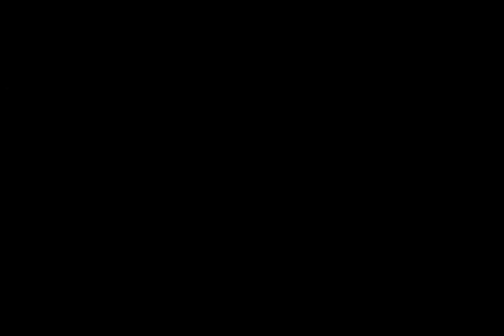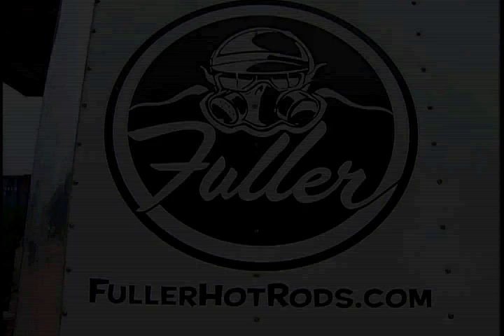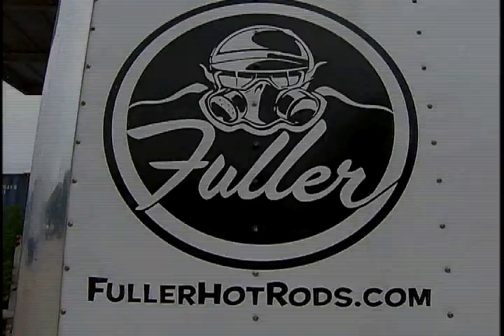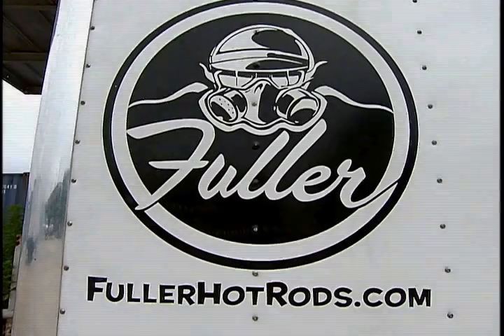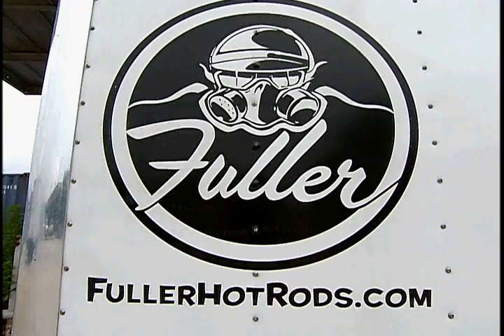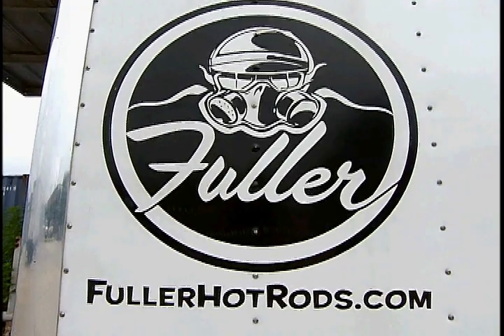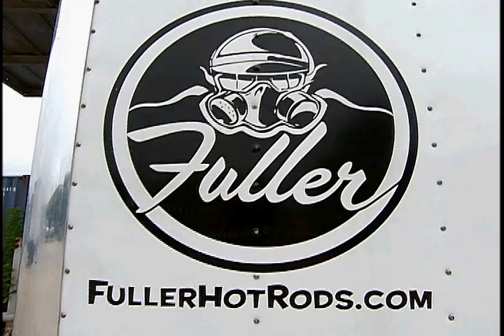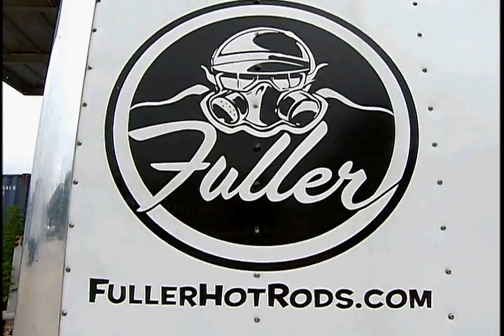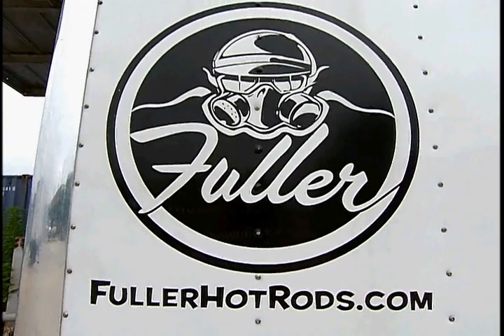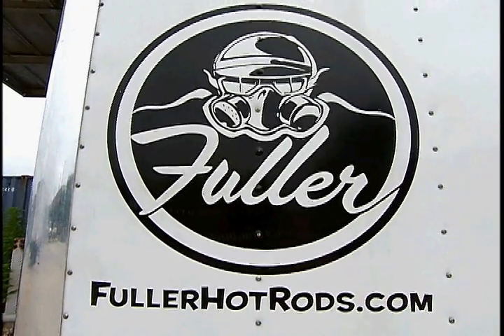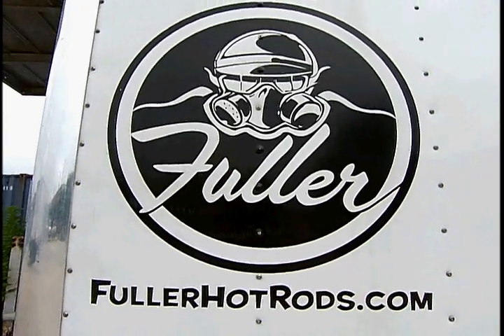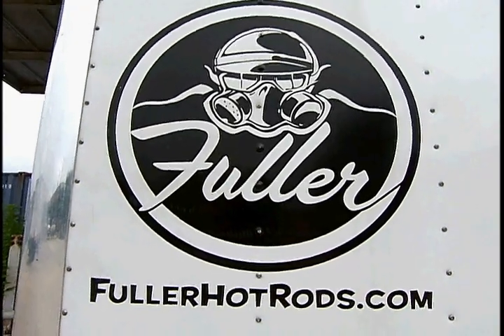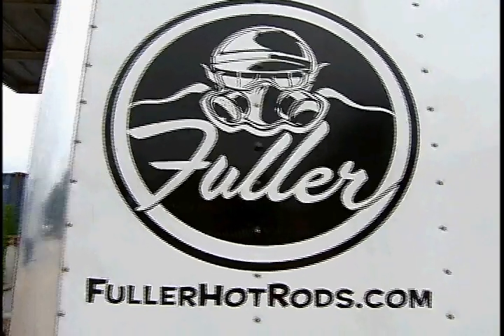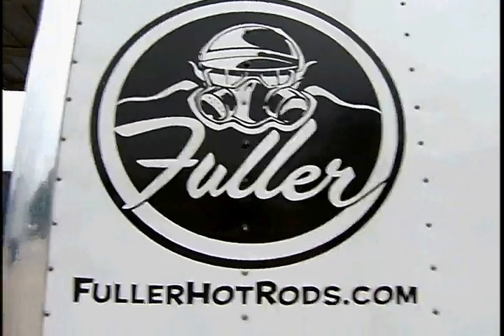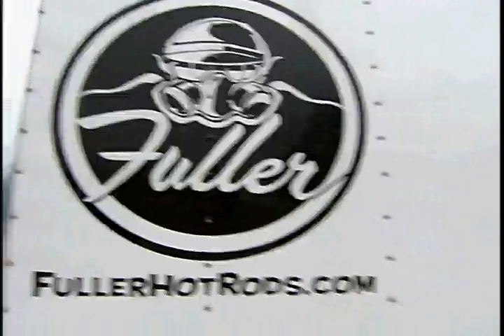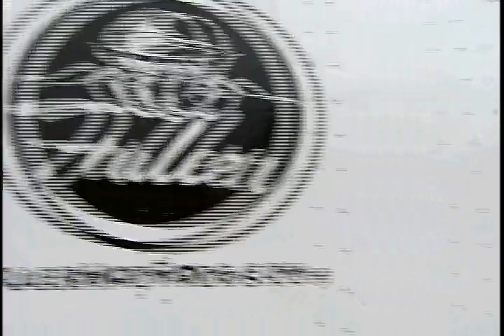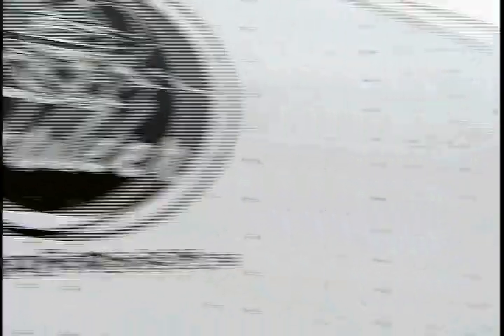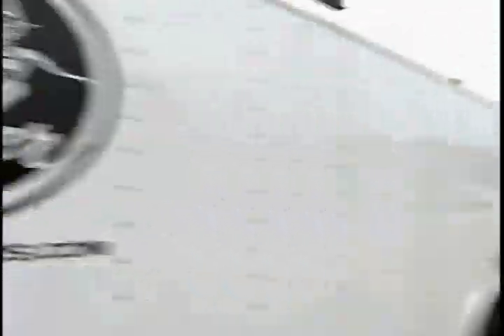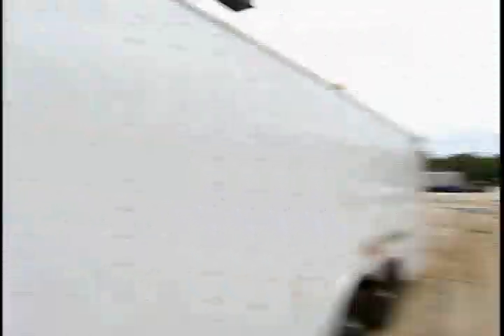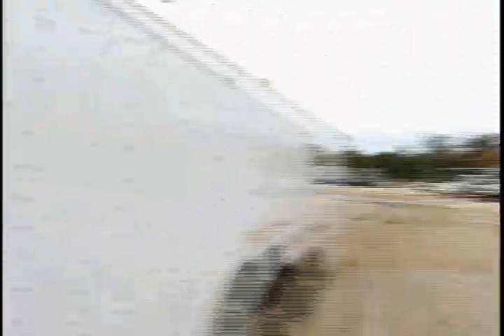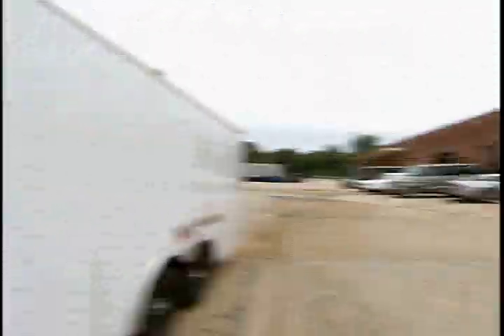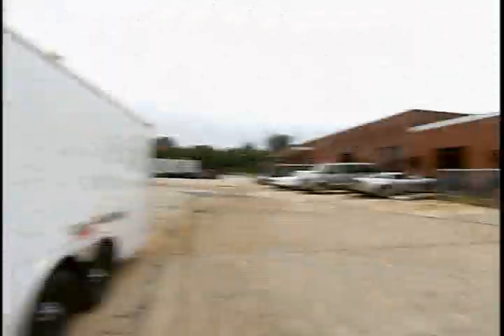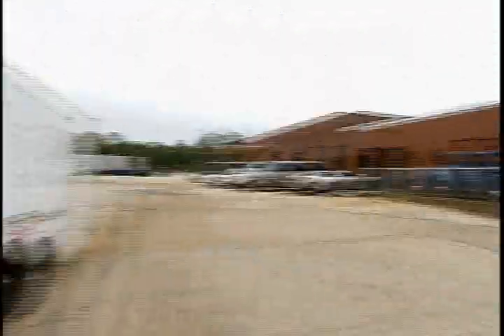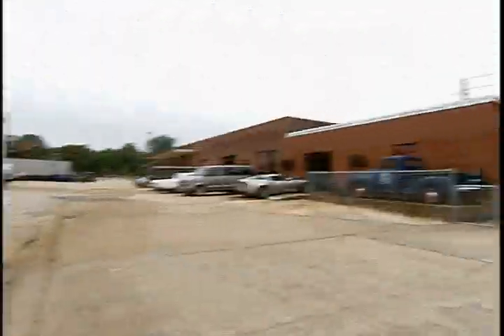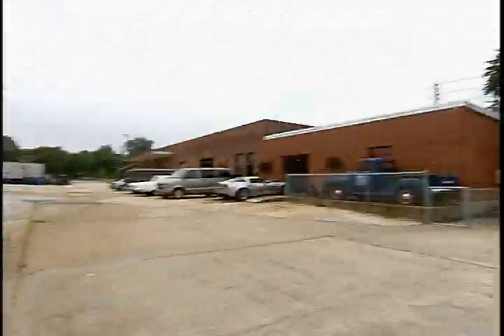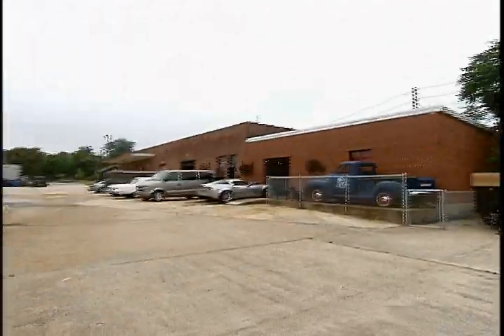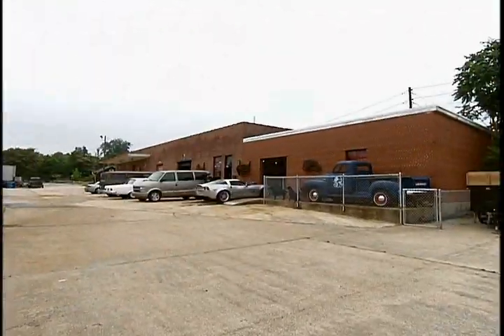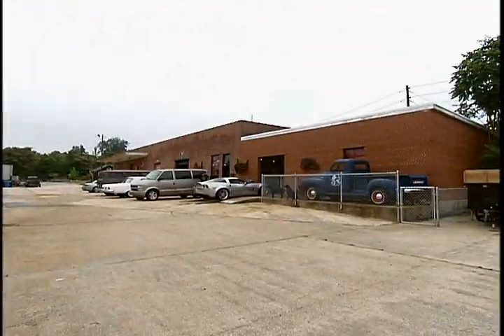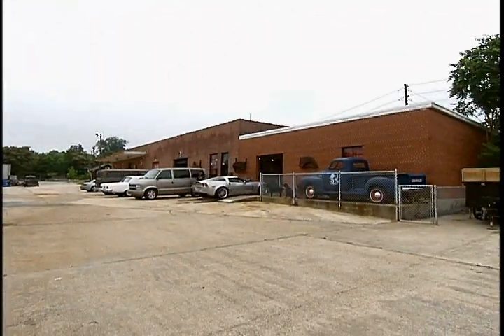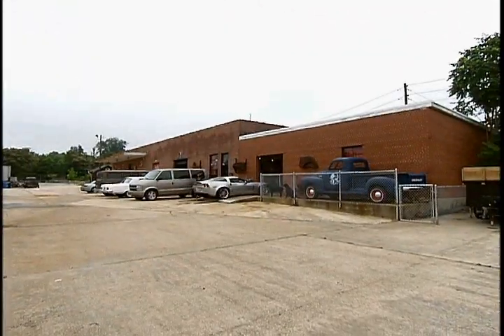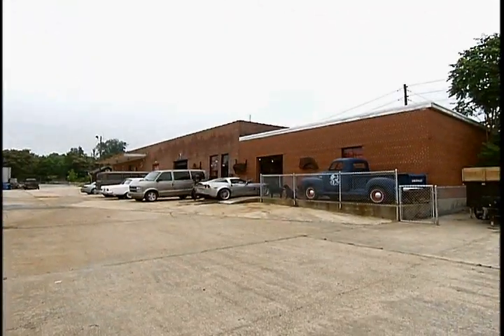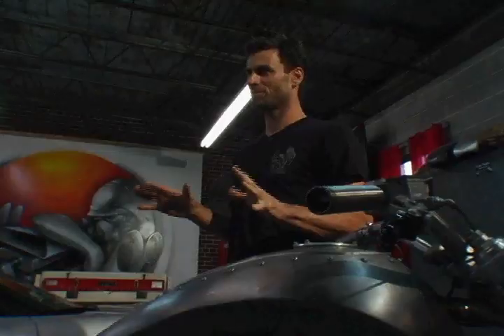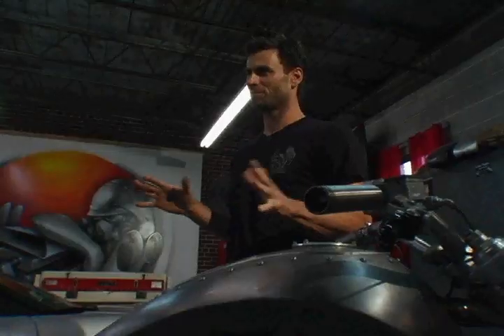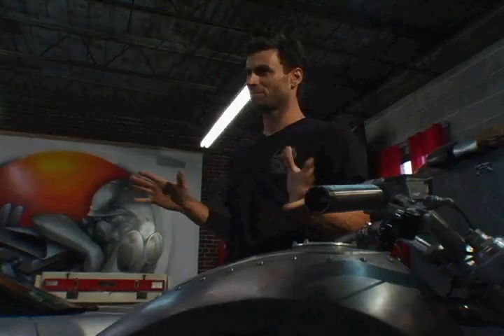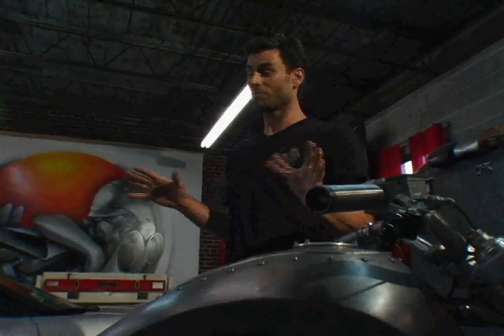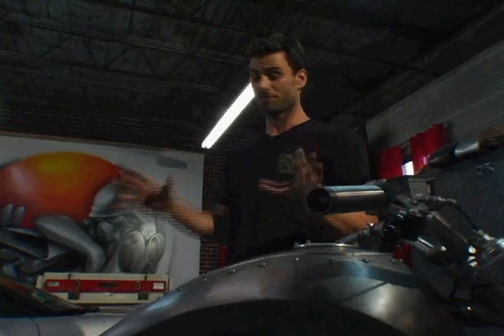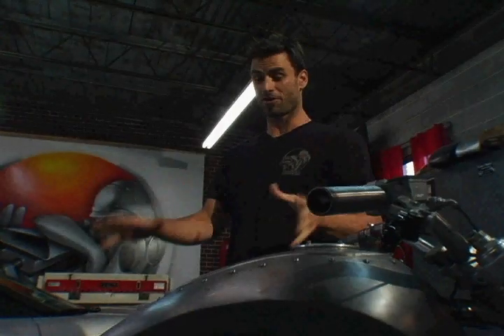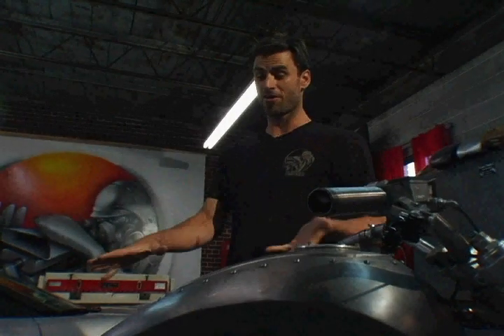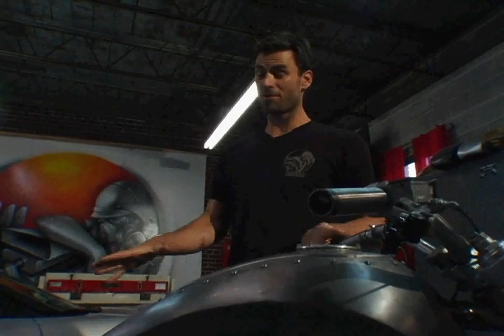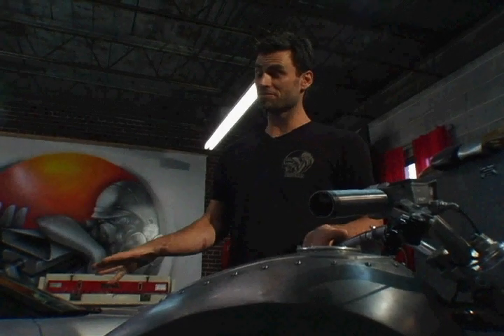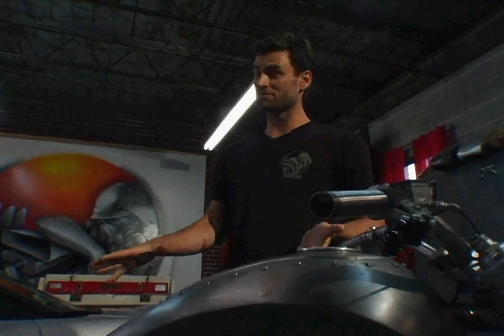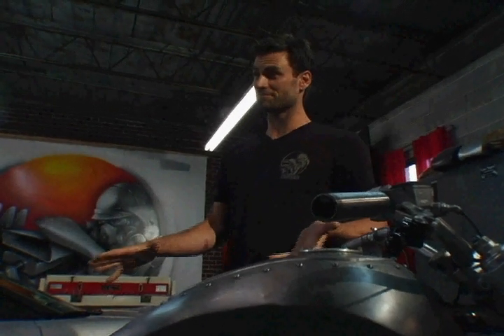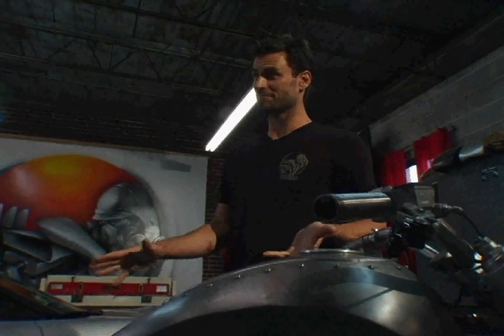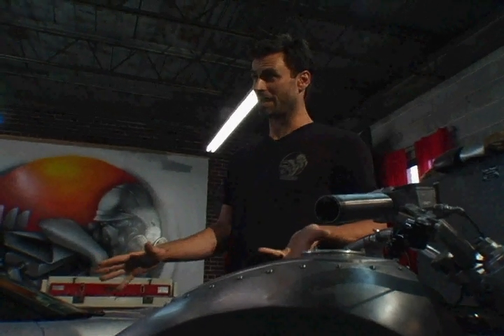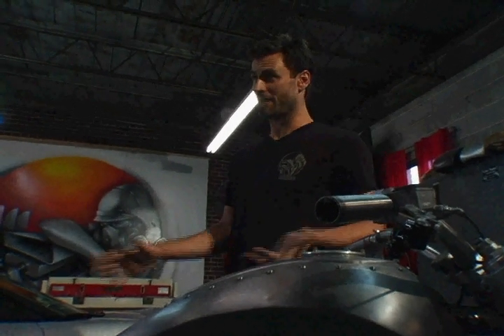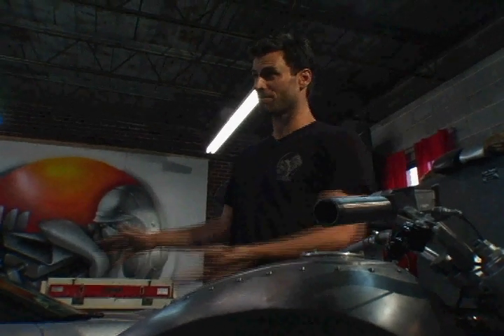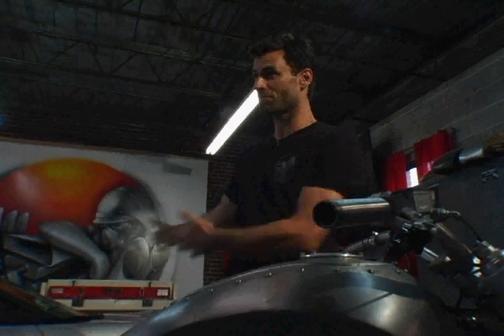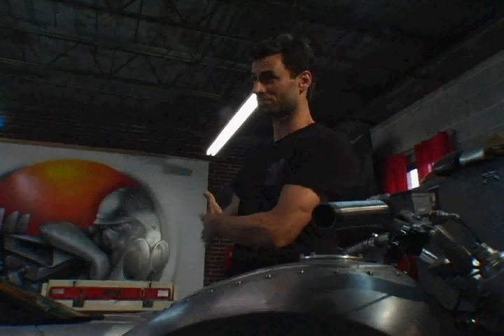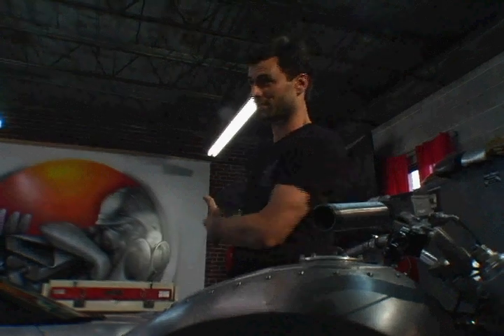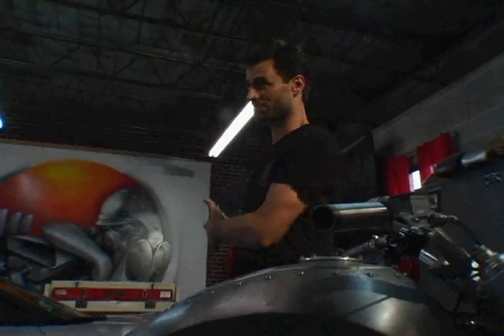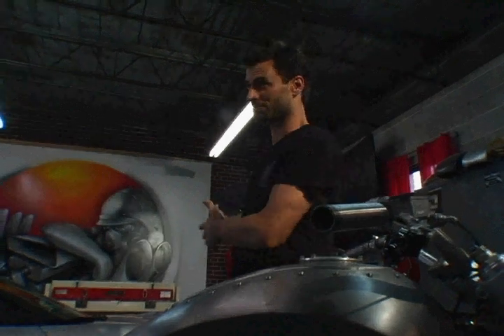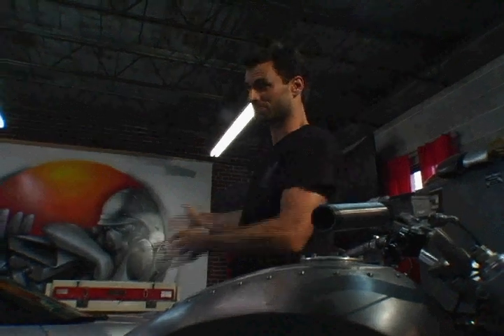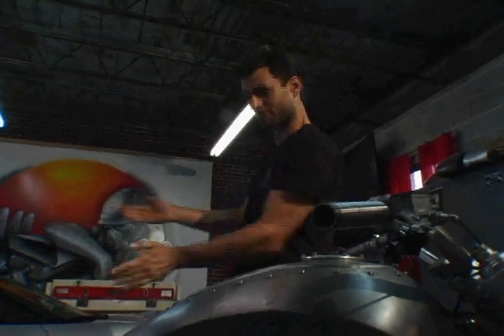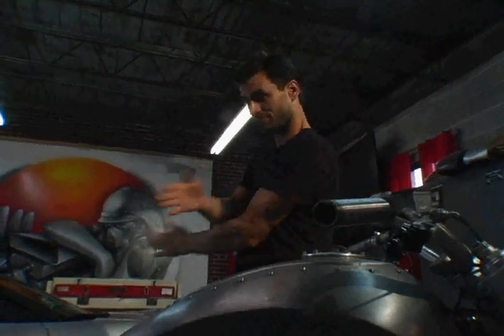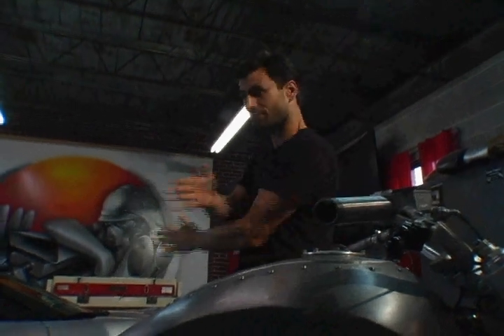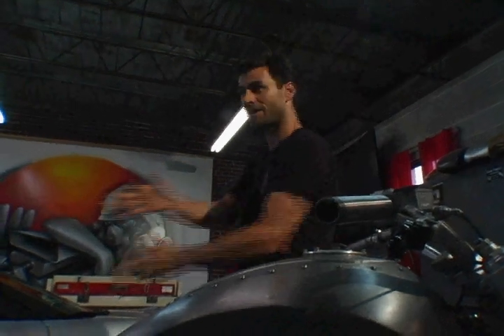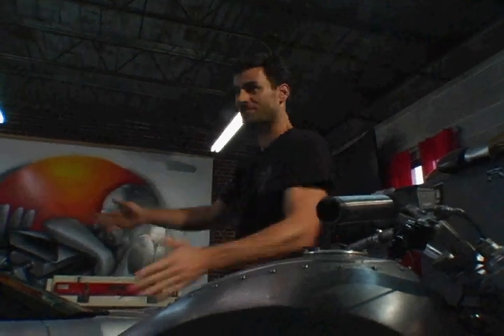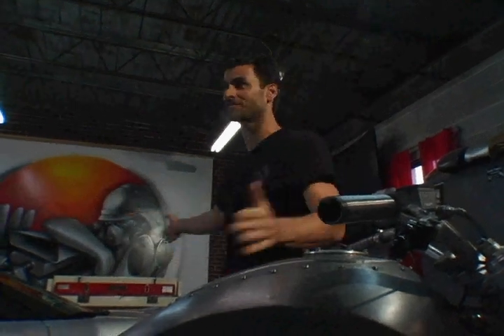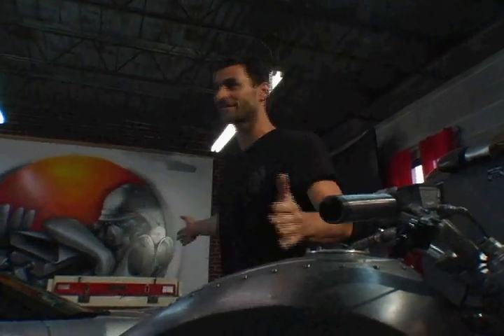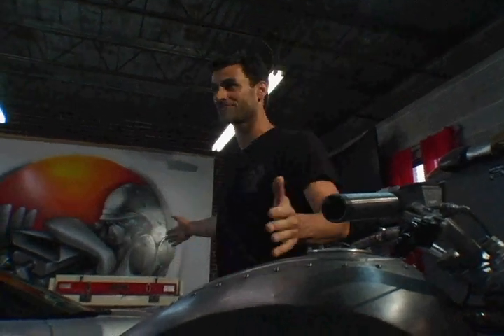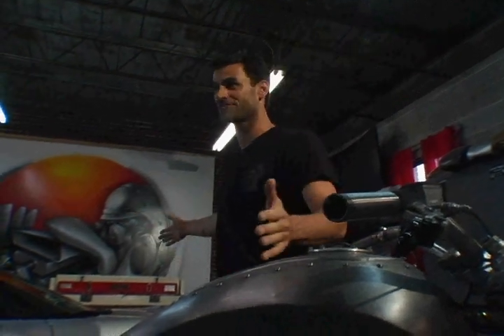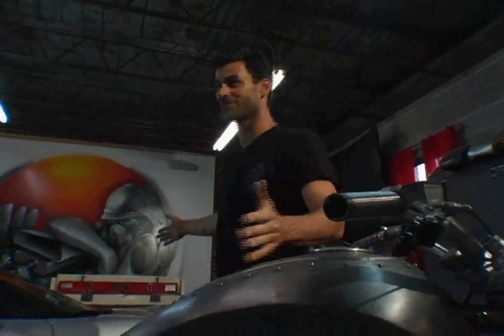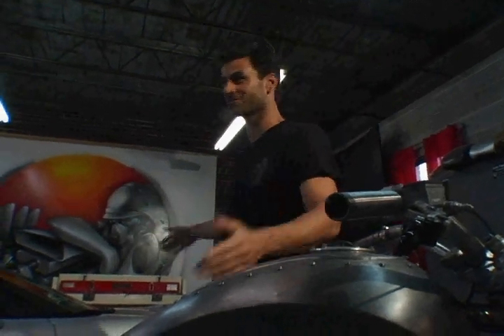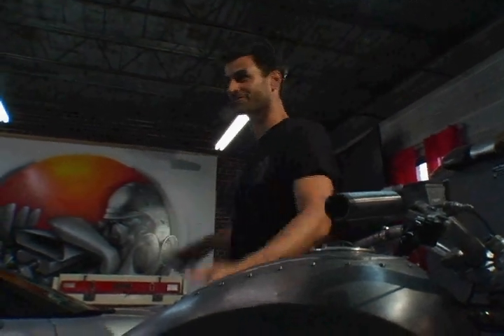If you've never been to my shop here in downtown Atlanta, we build both cars and motorcycles. Actually, that's reversed.